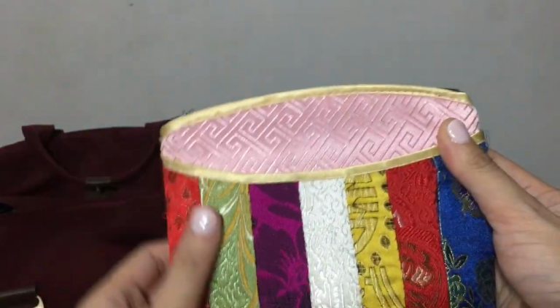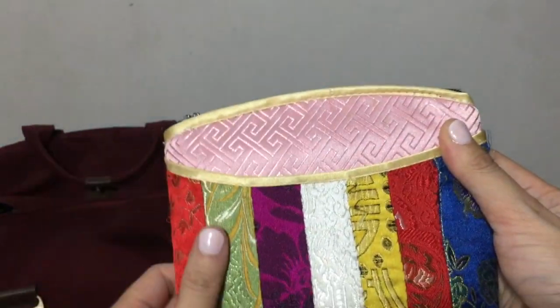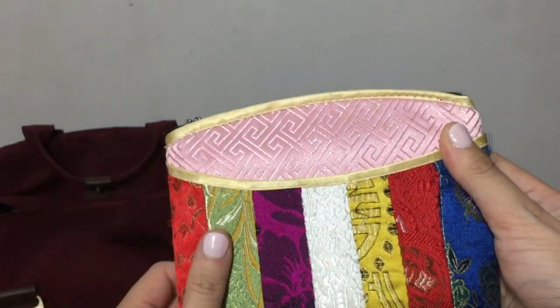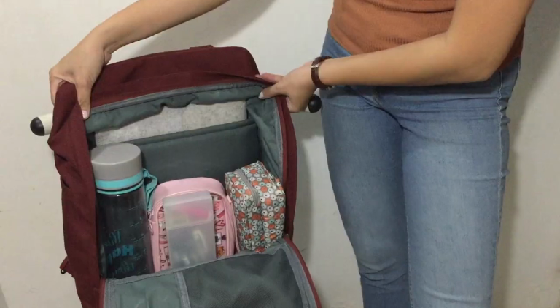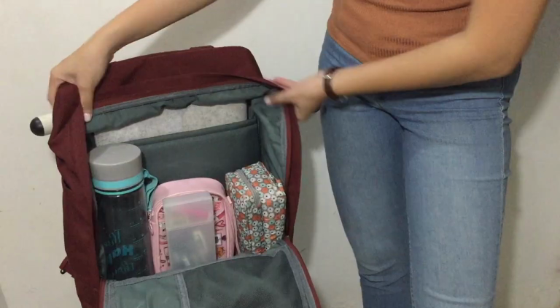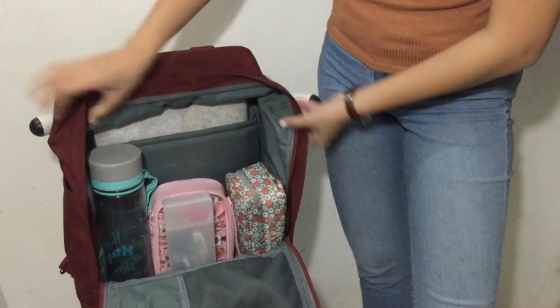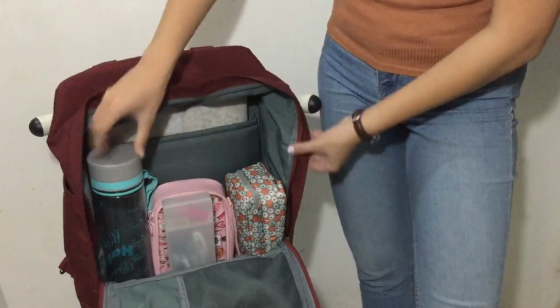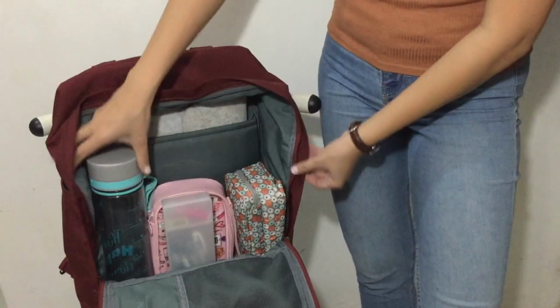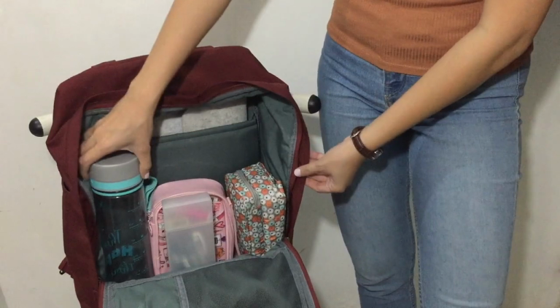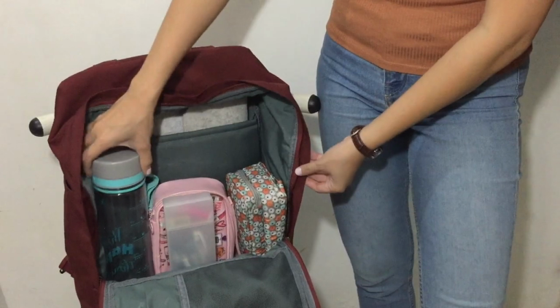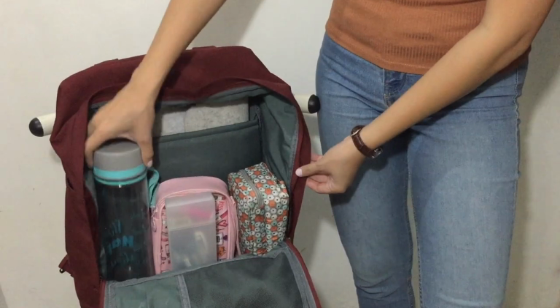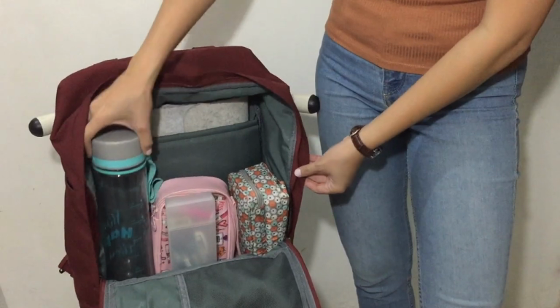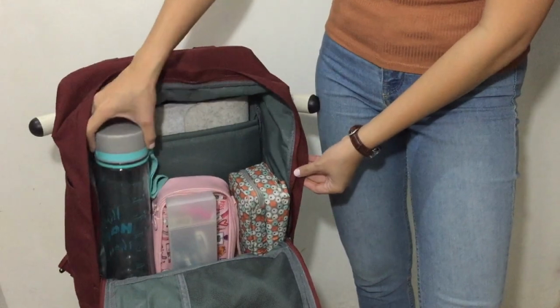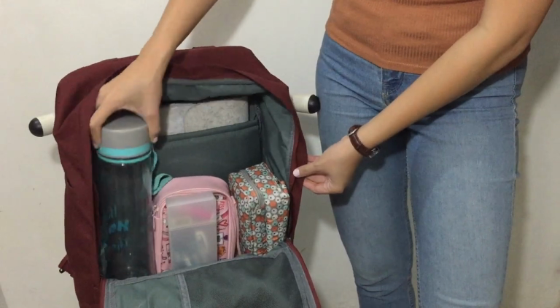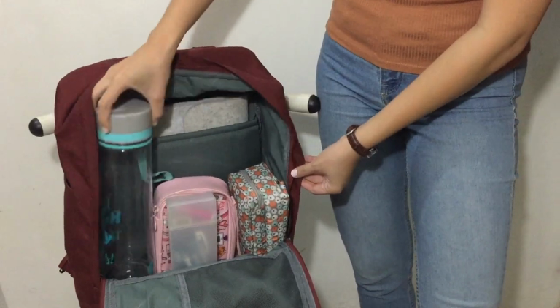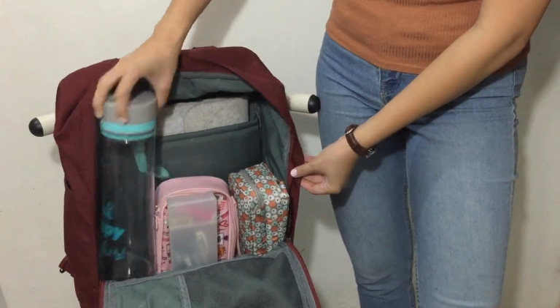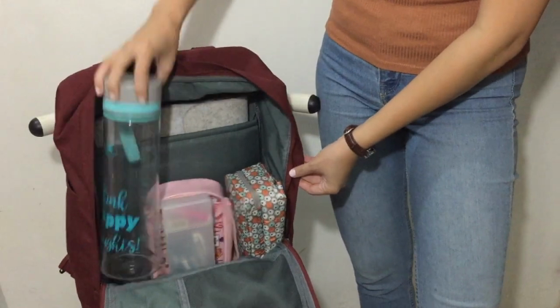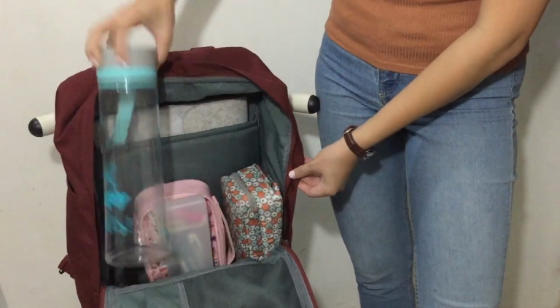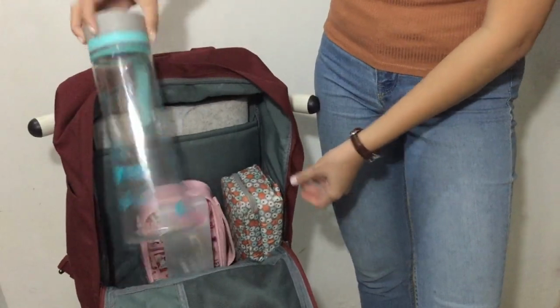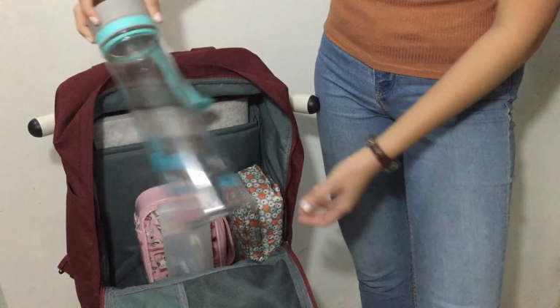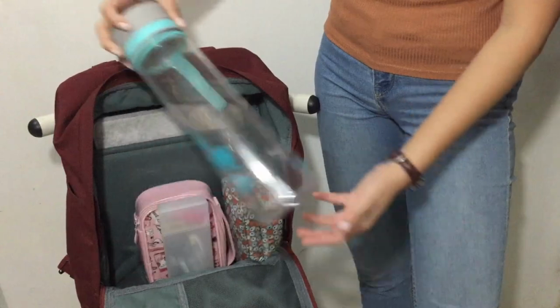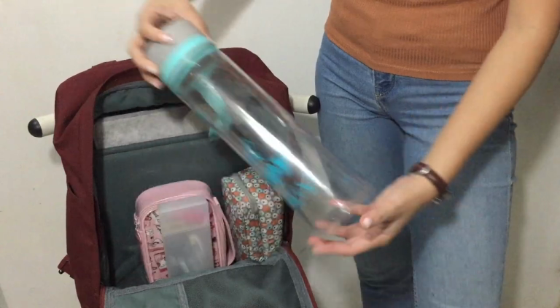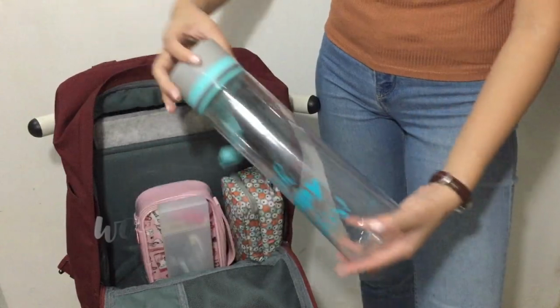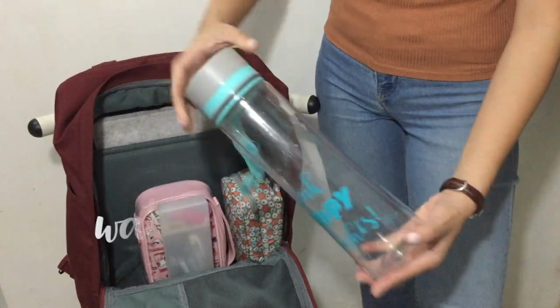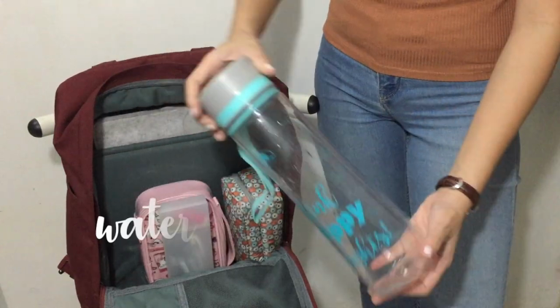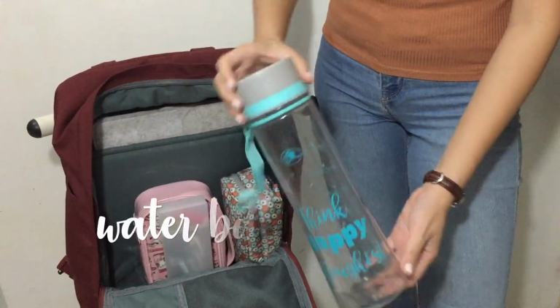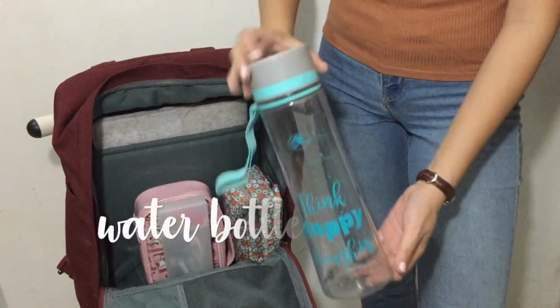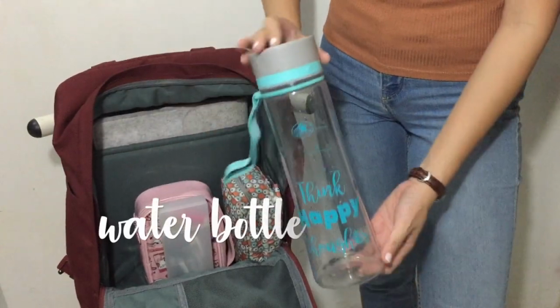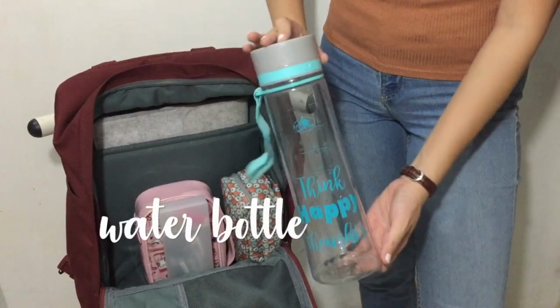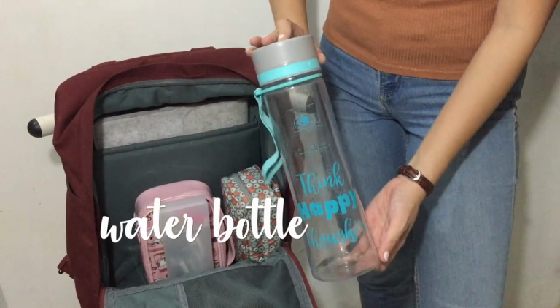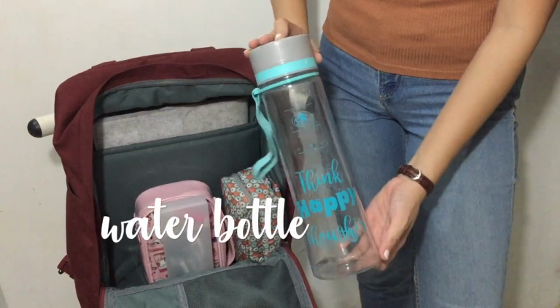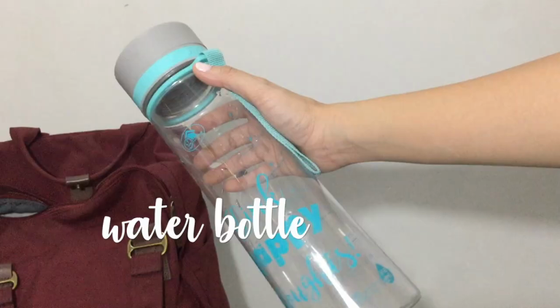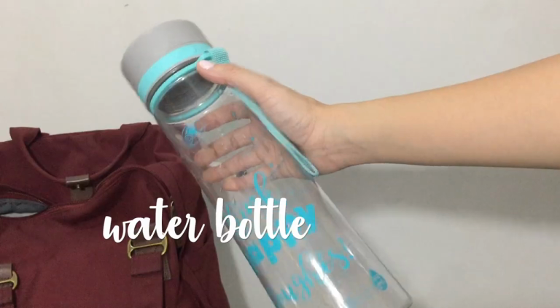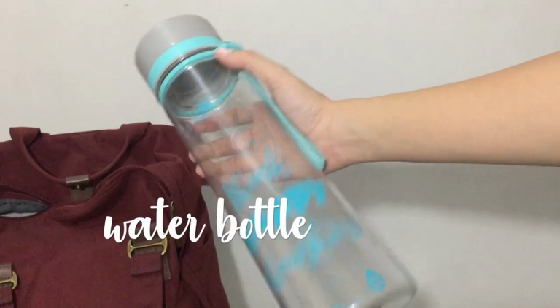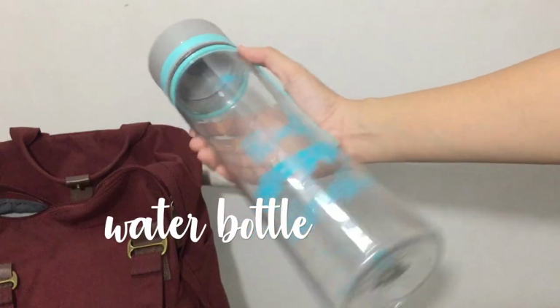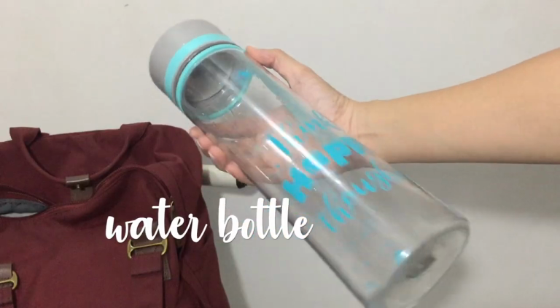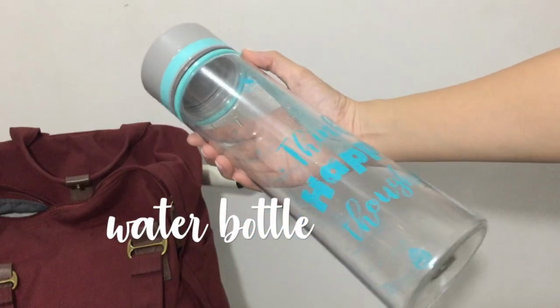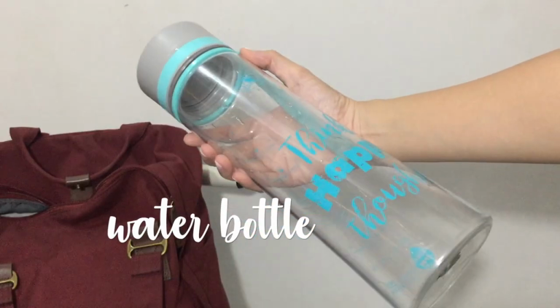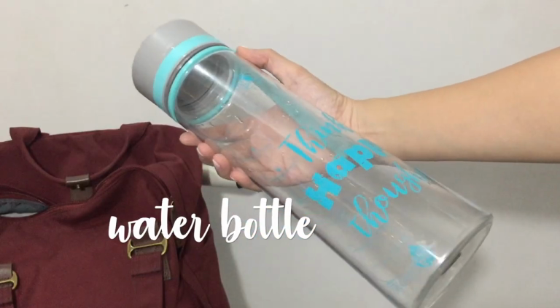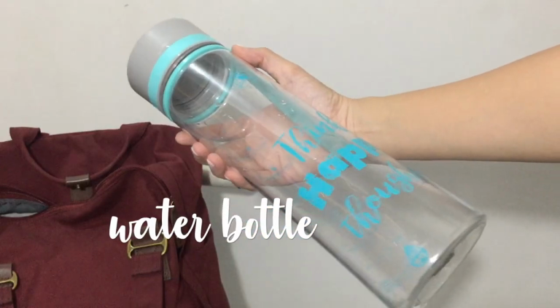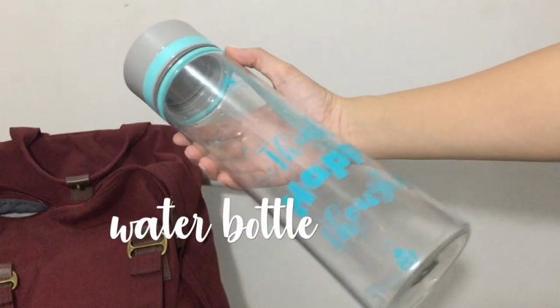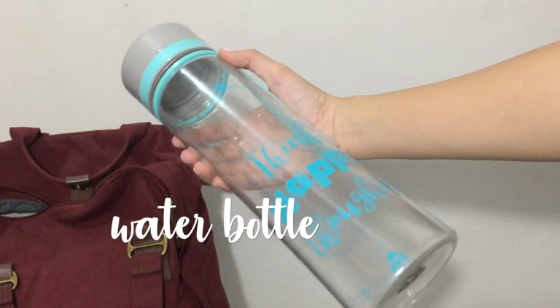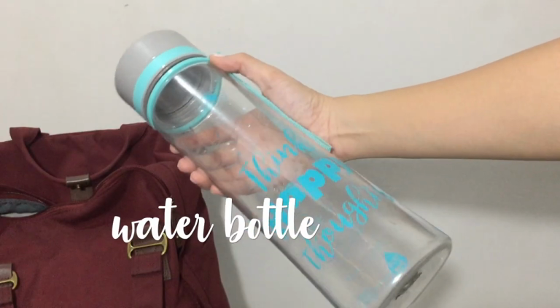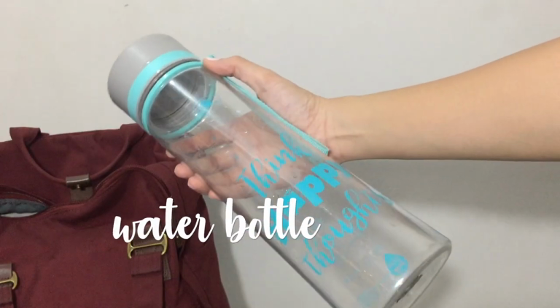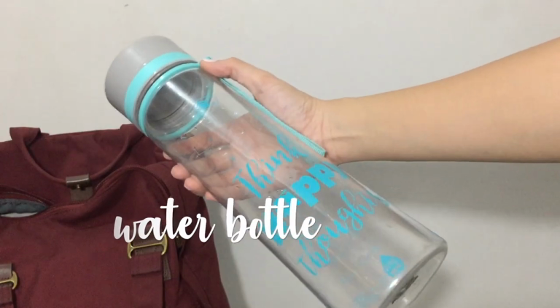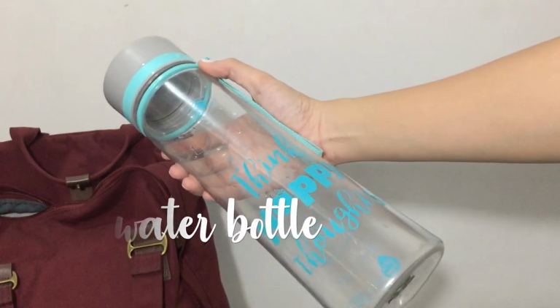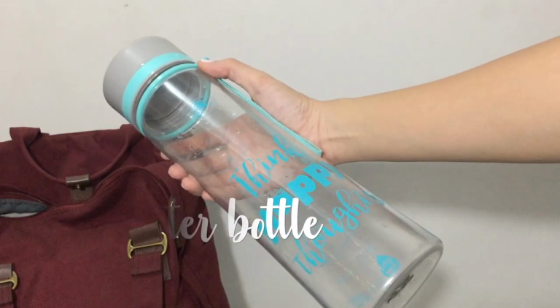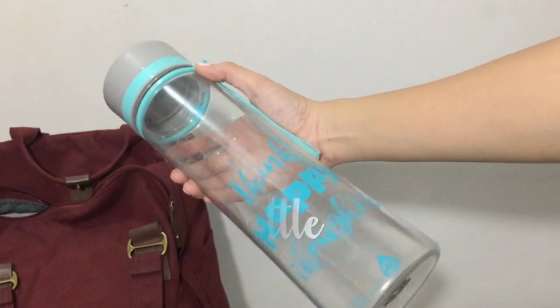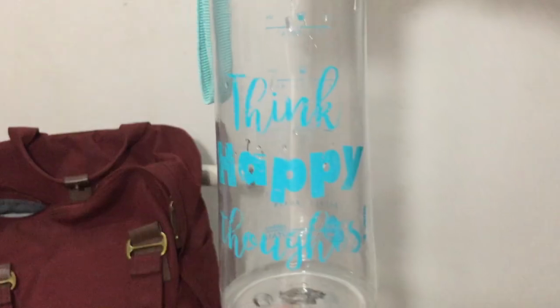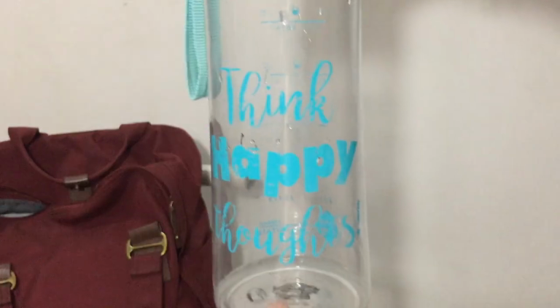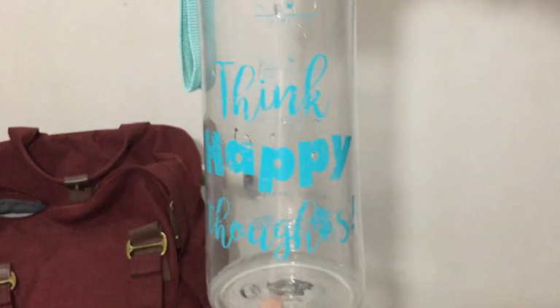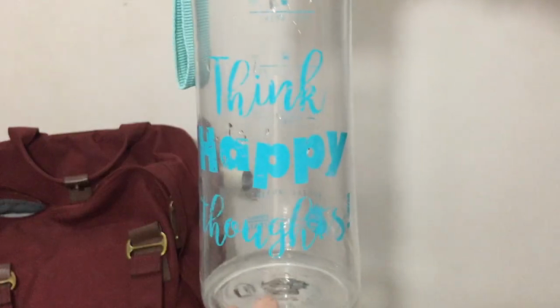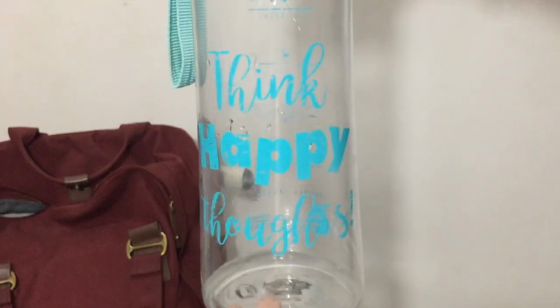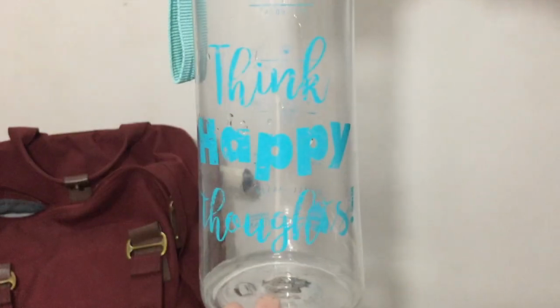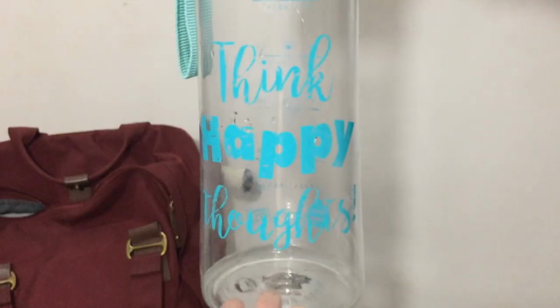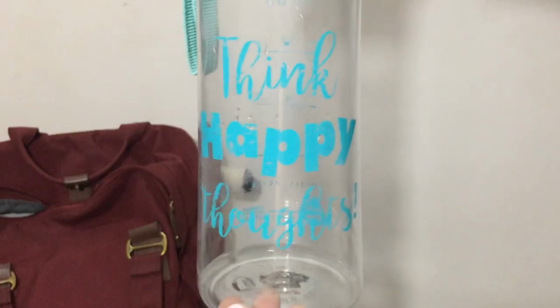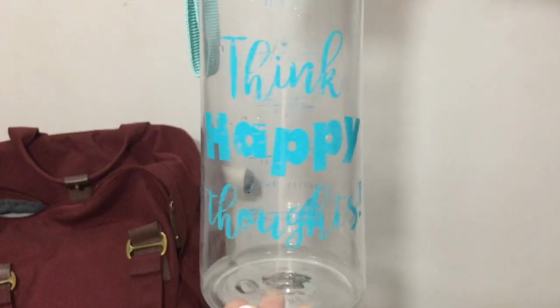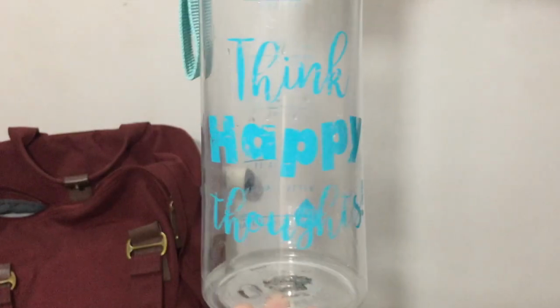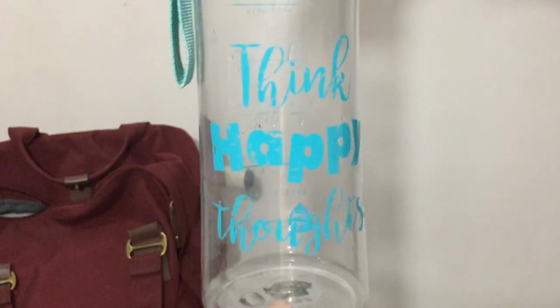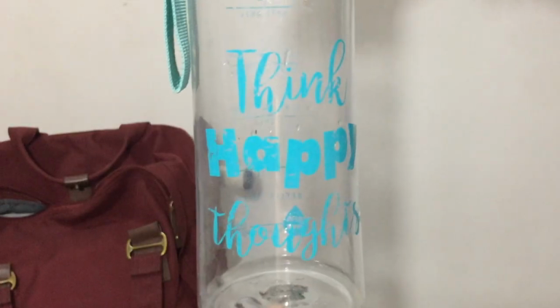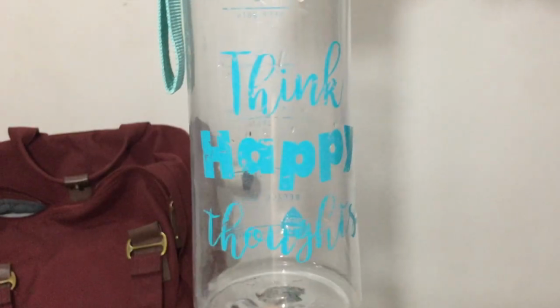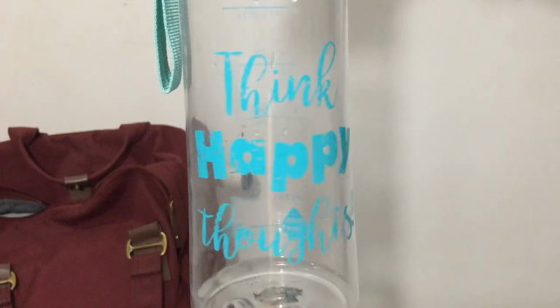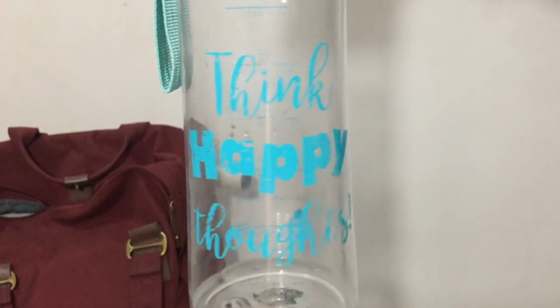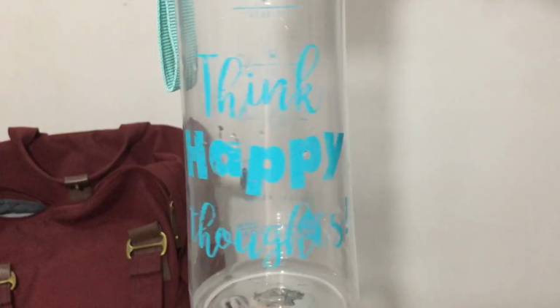I love drinking water so I bring my water bottle every day. I love that this also reminds me to think happy thoughts.